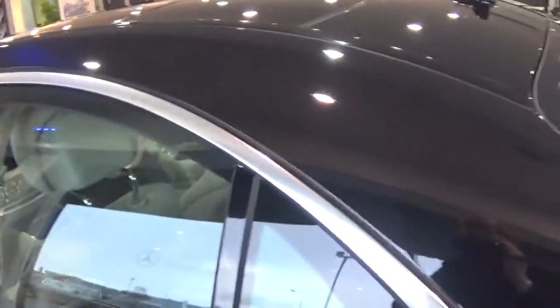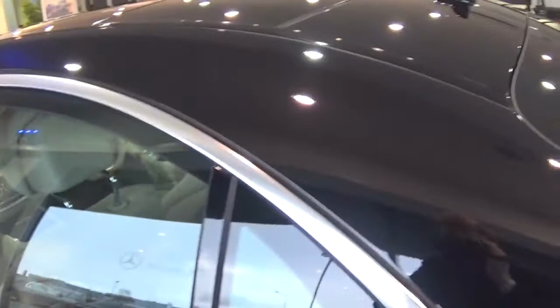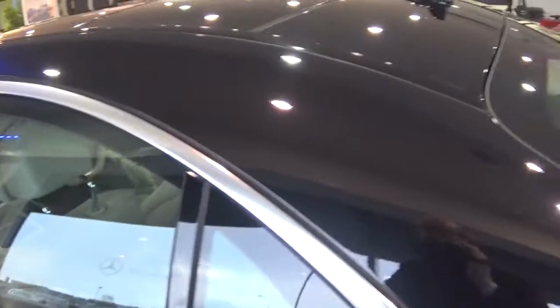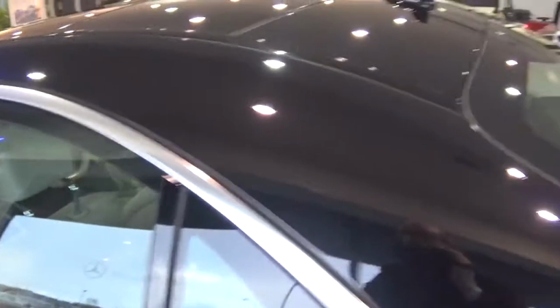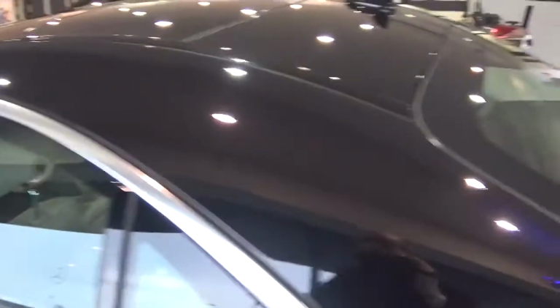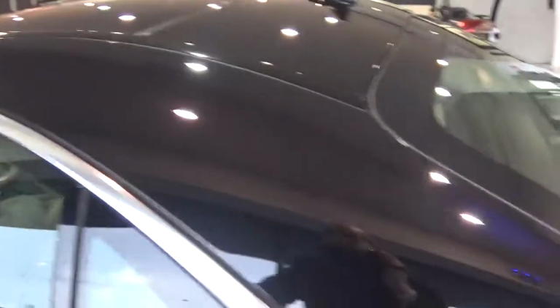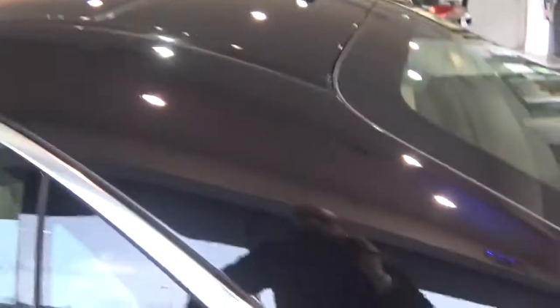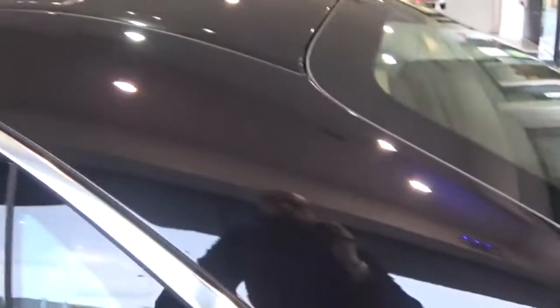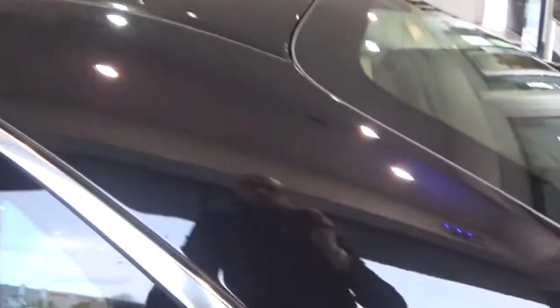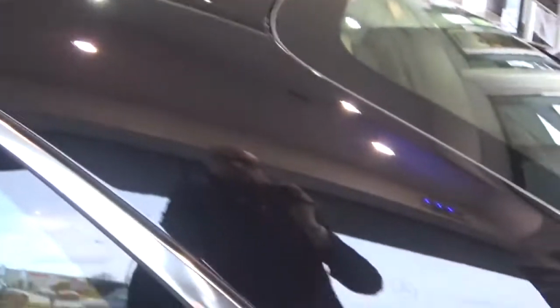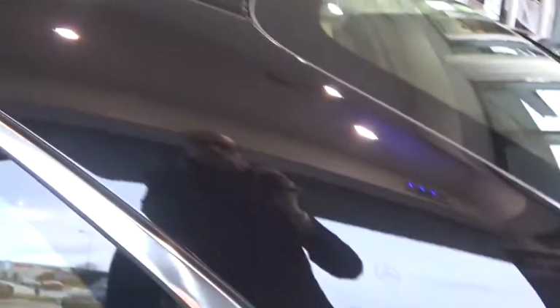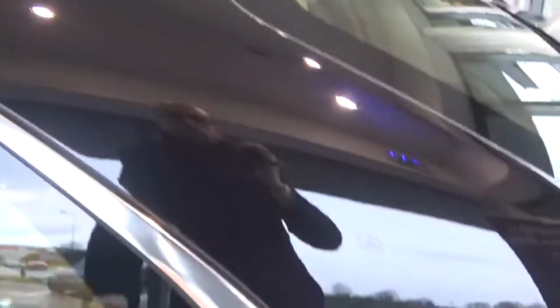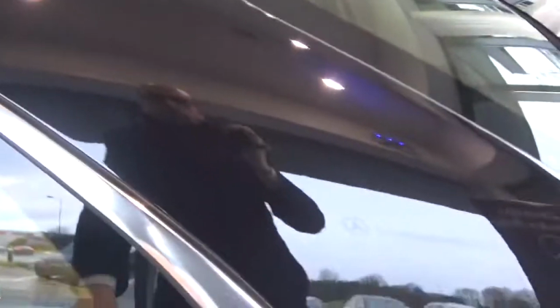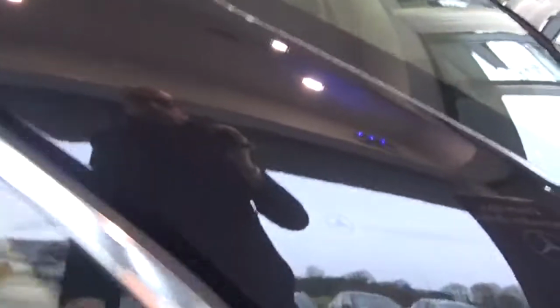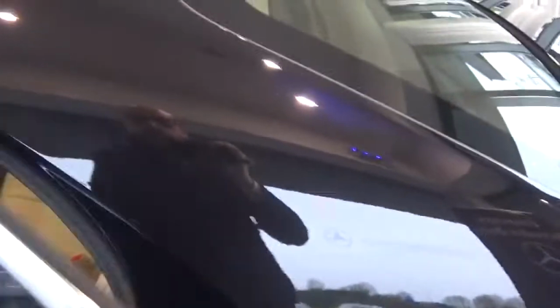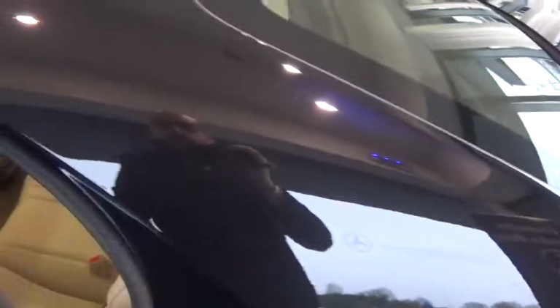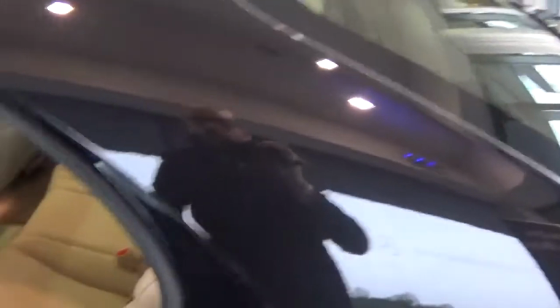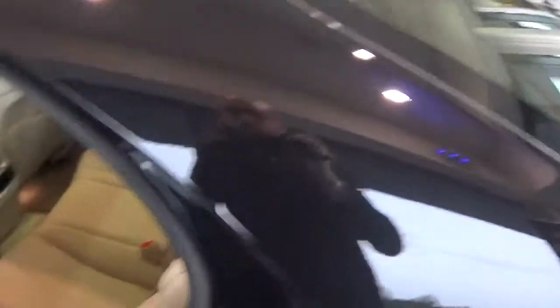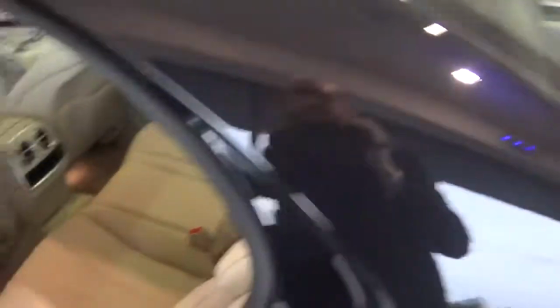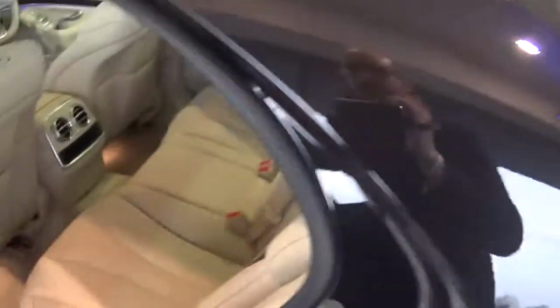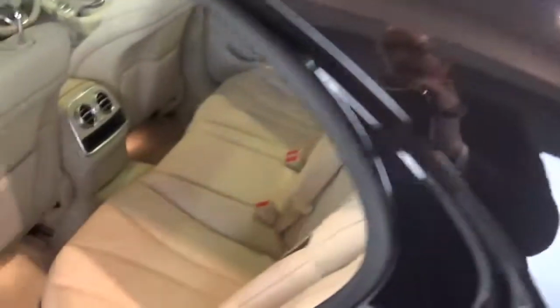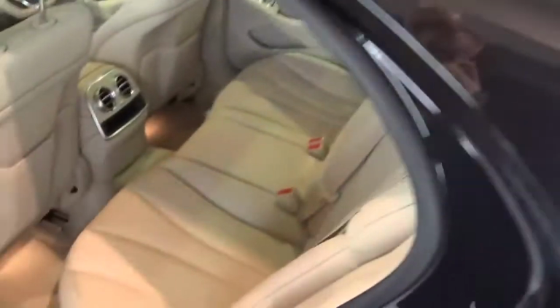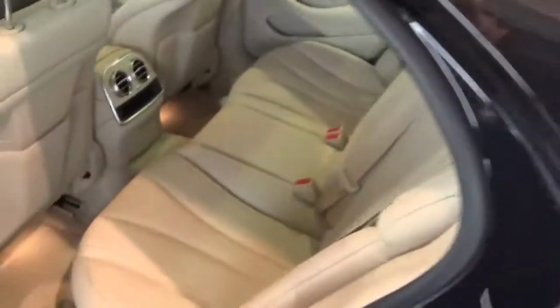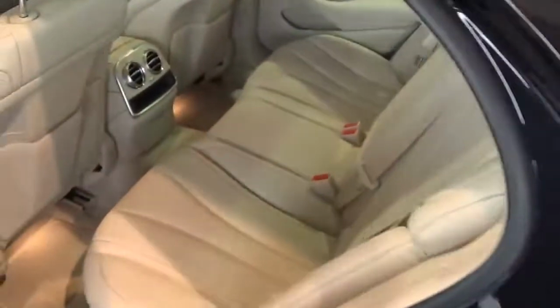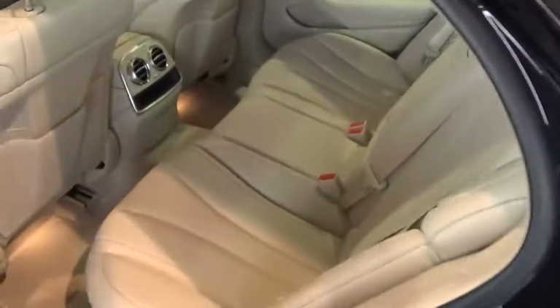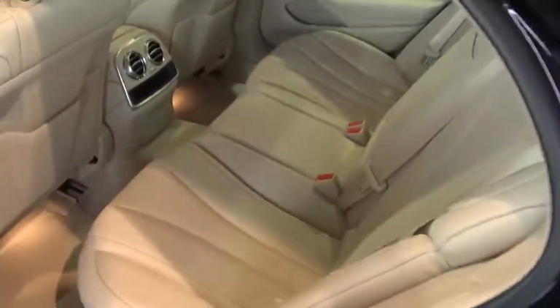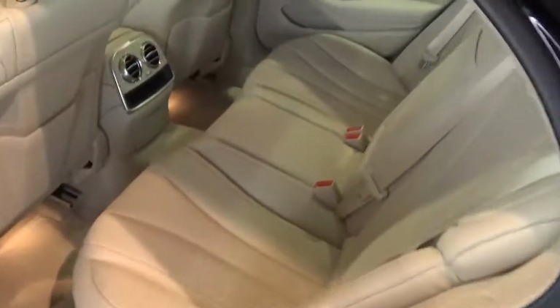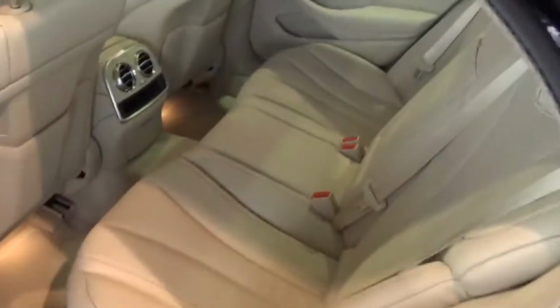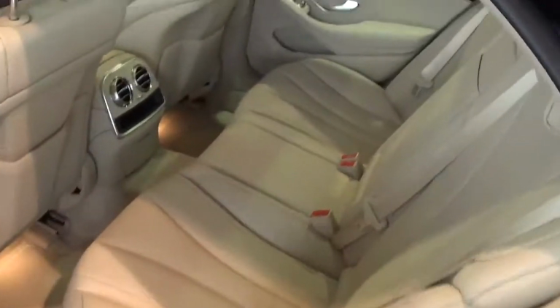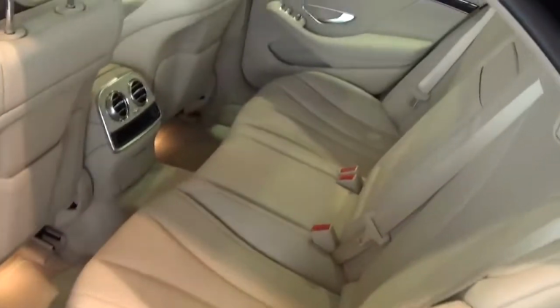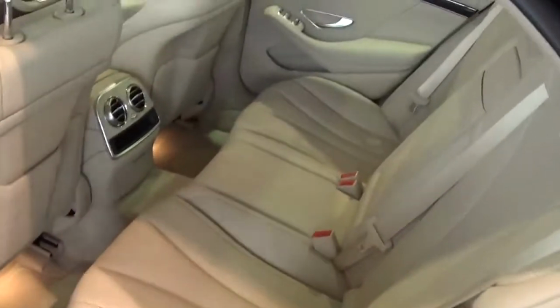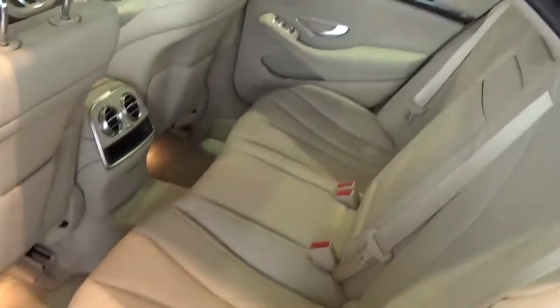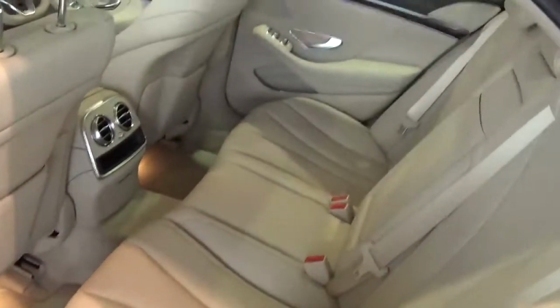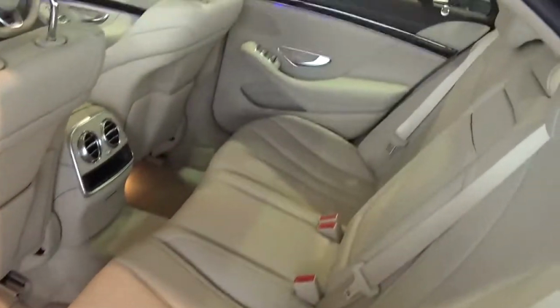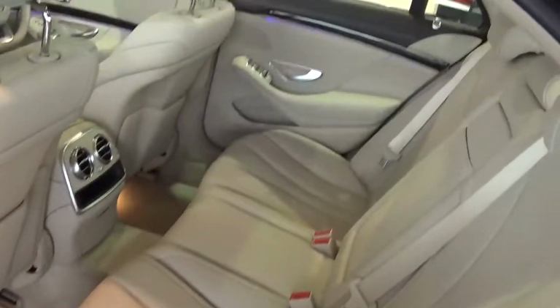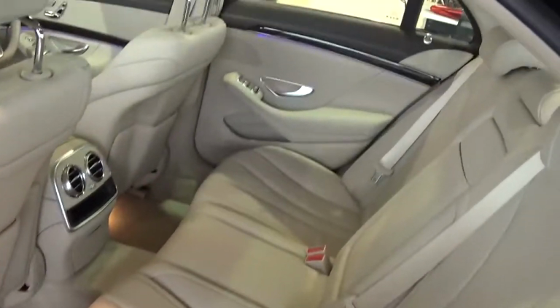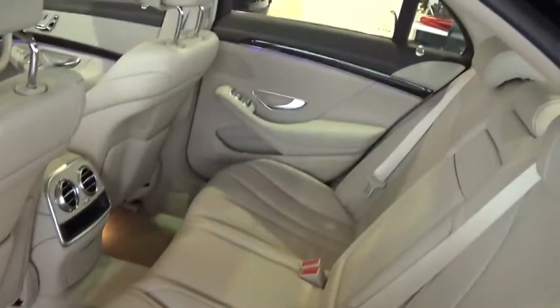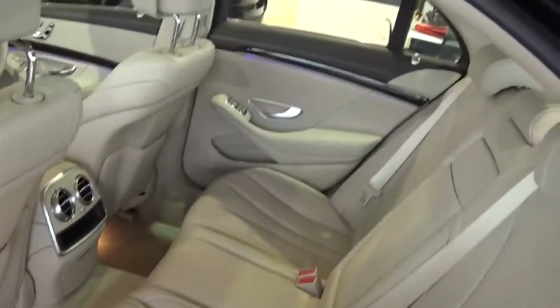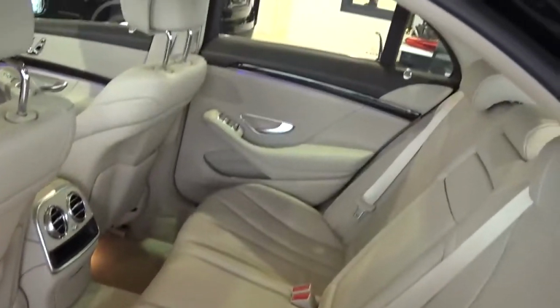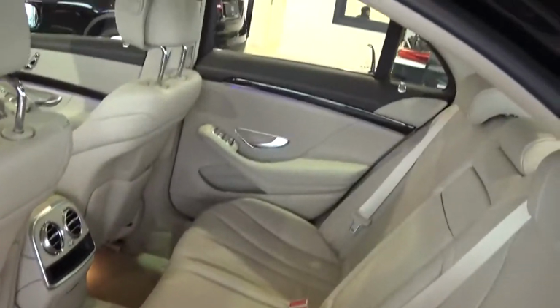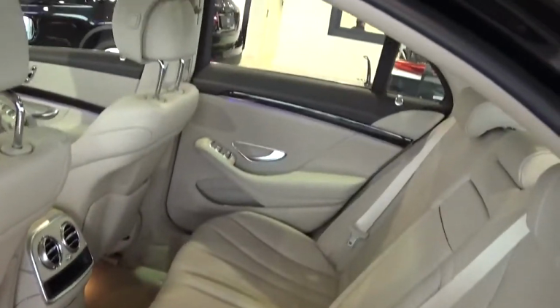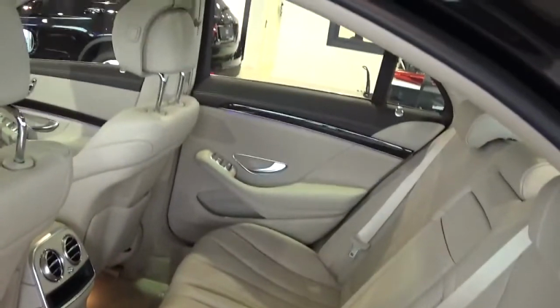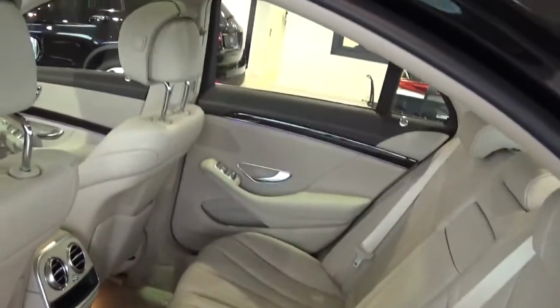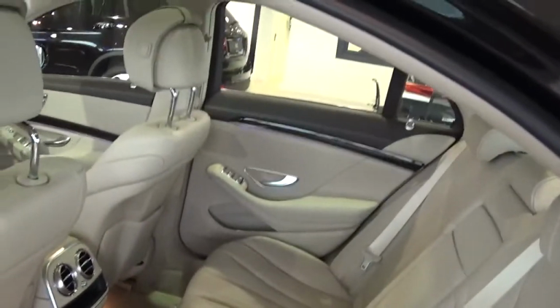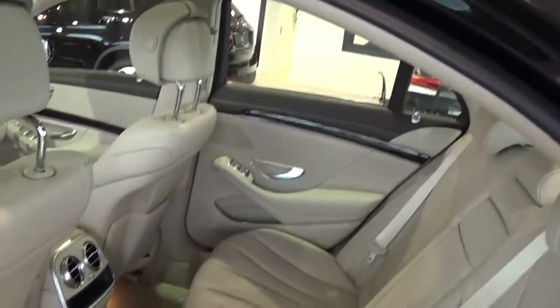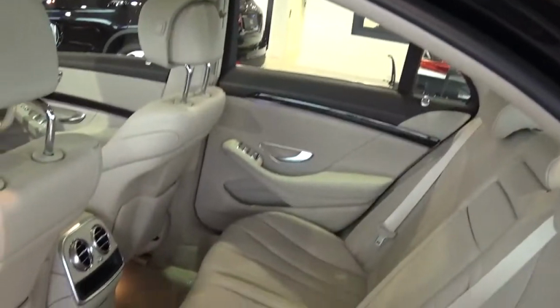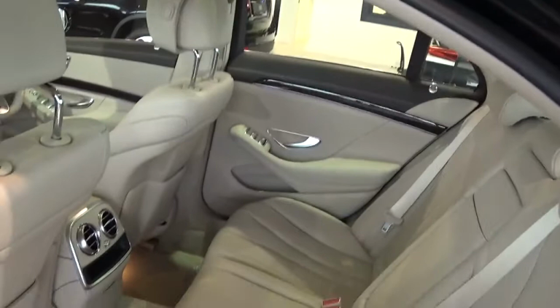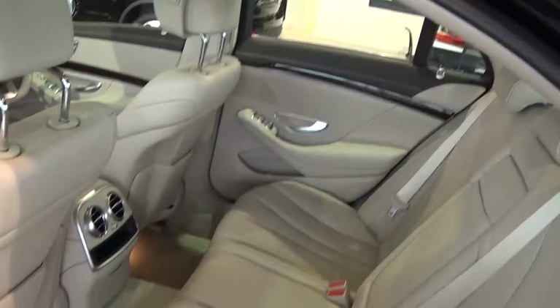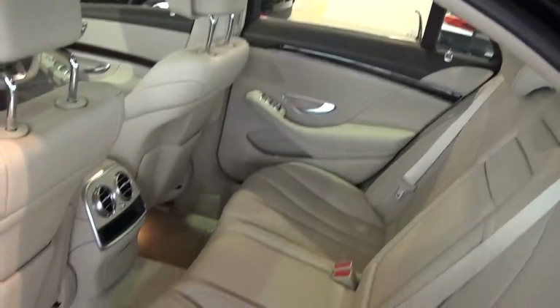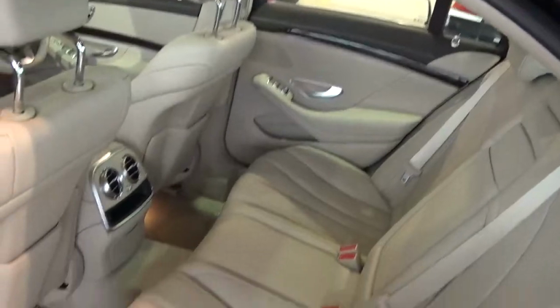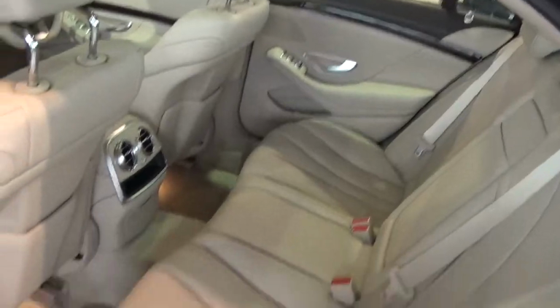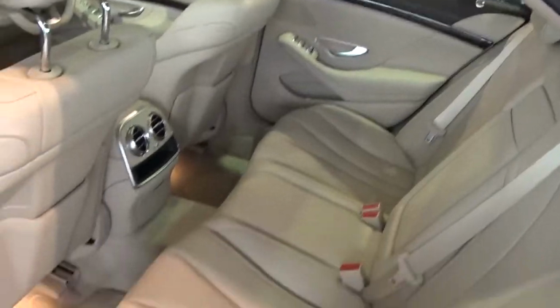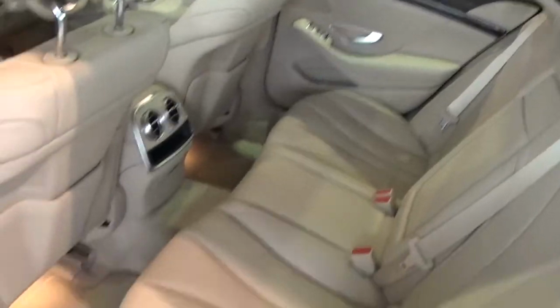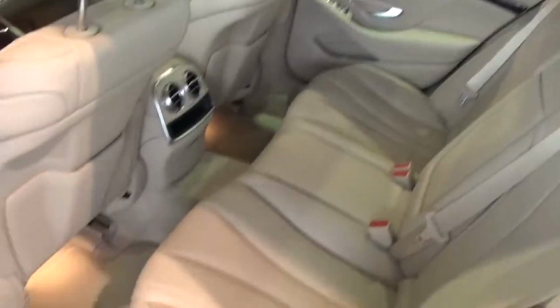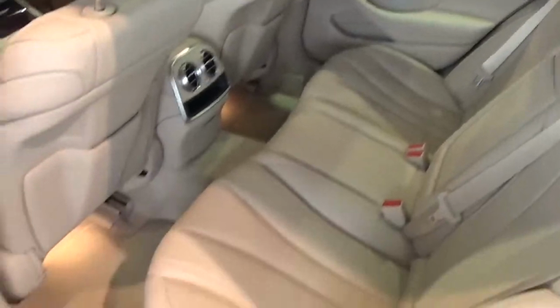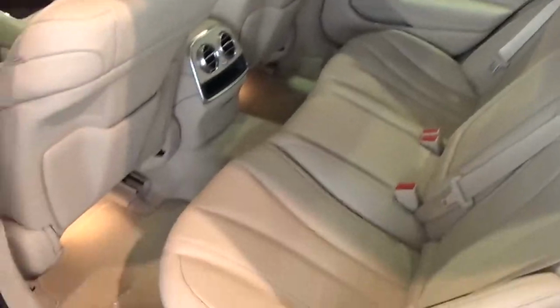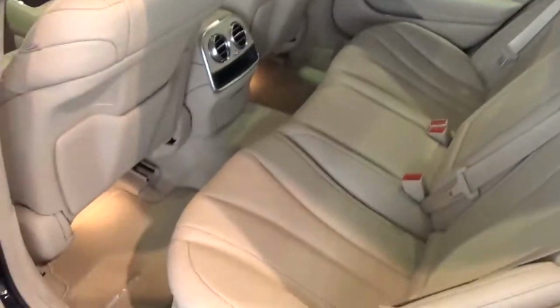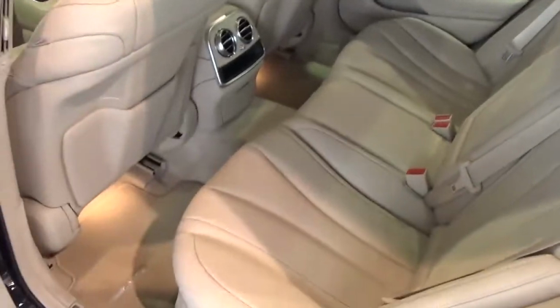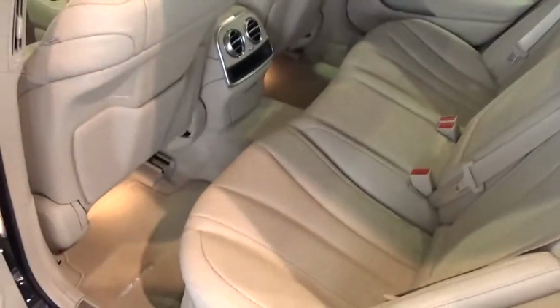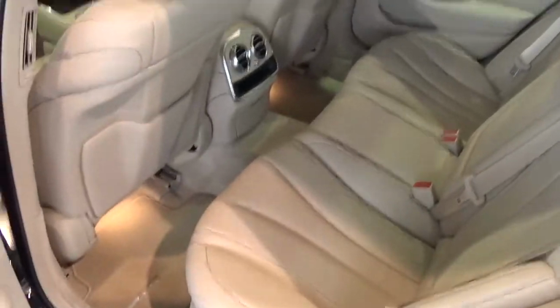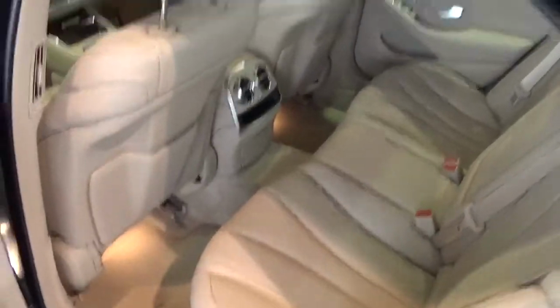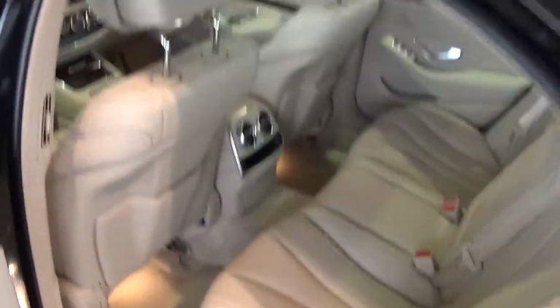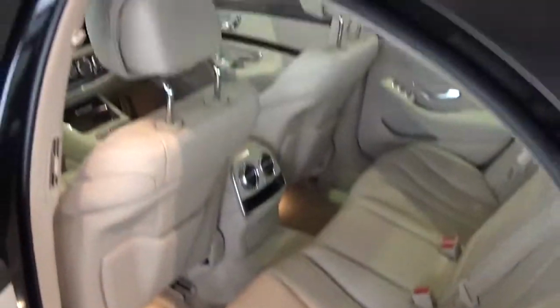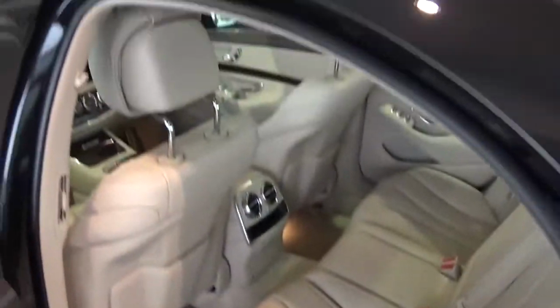The car also comes with soft closing doors and an advanced key for keyless entry and exit.